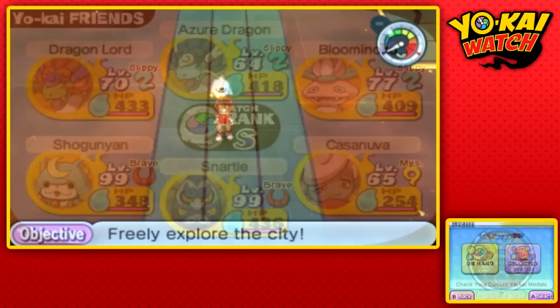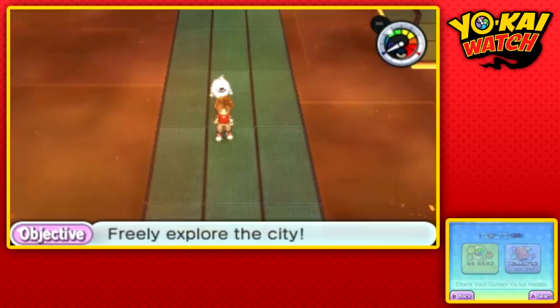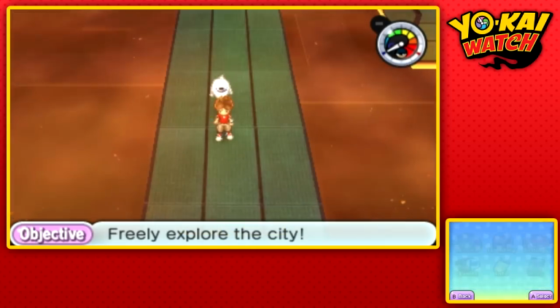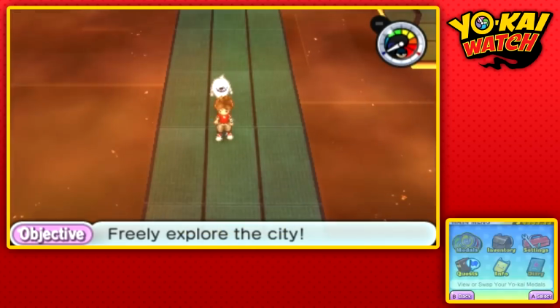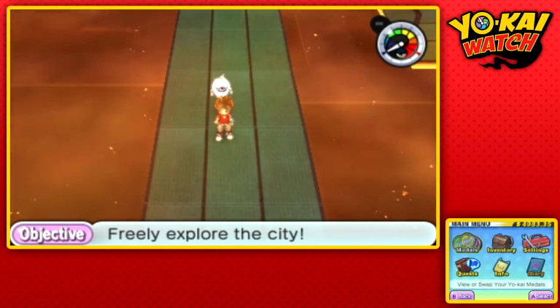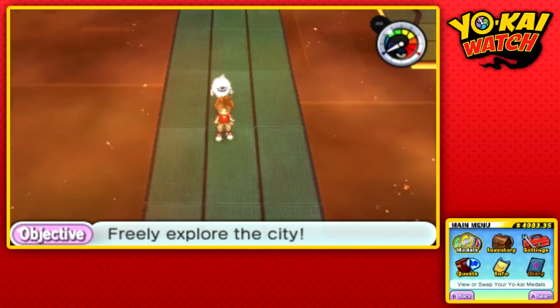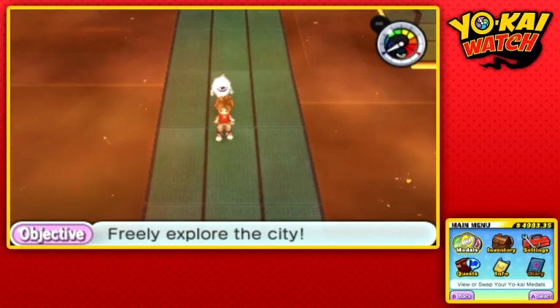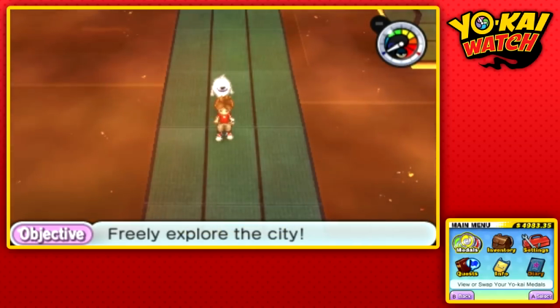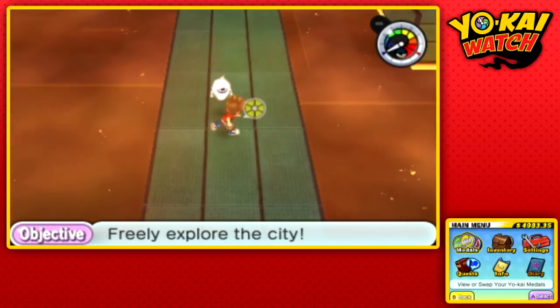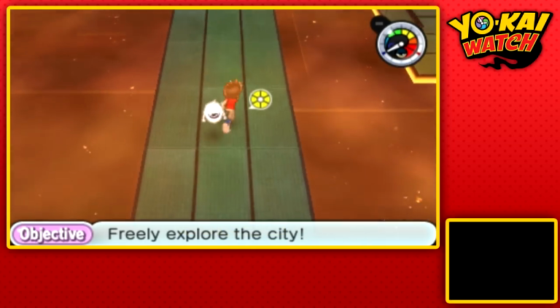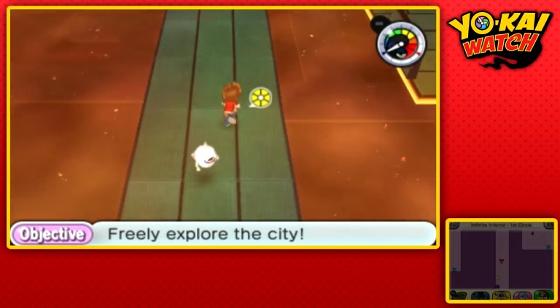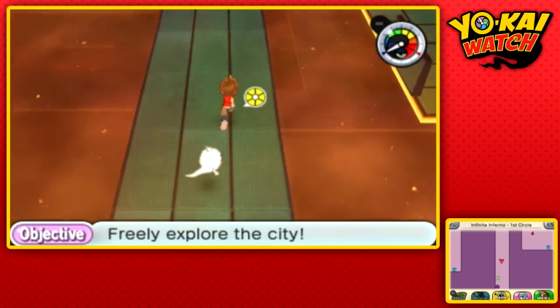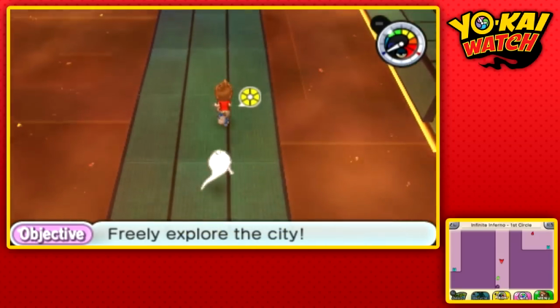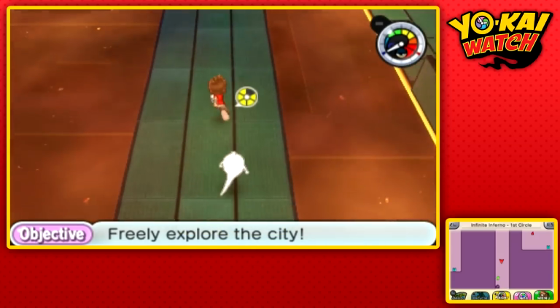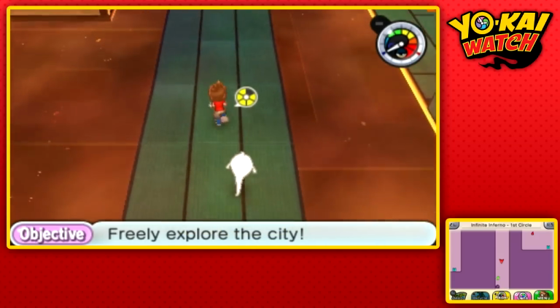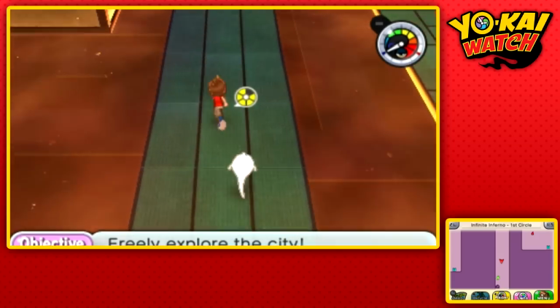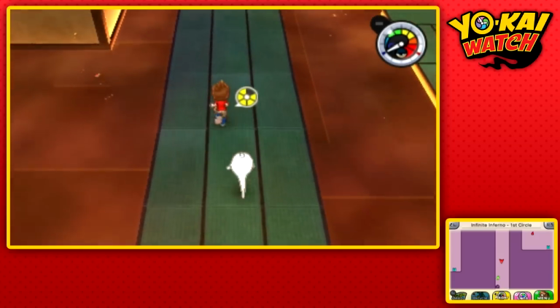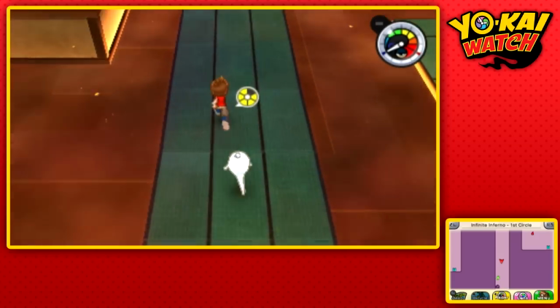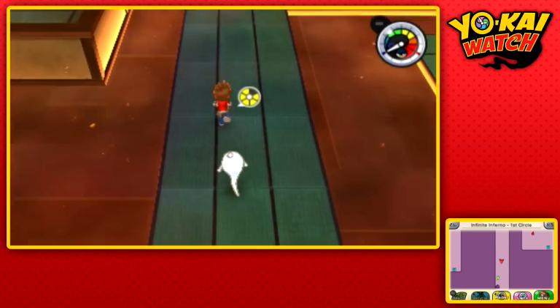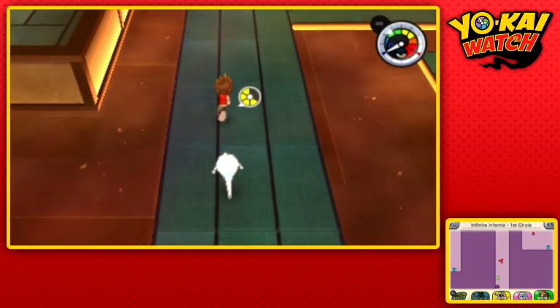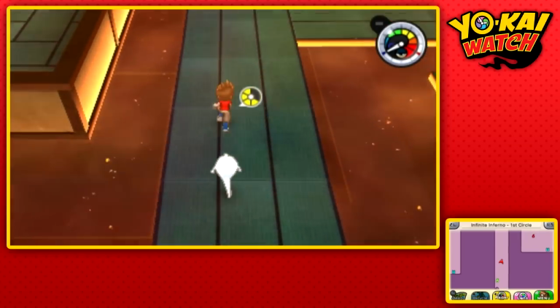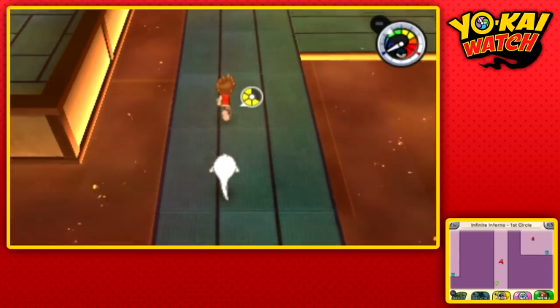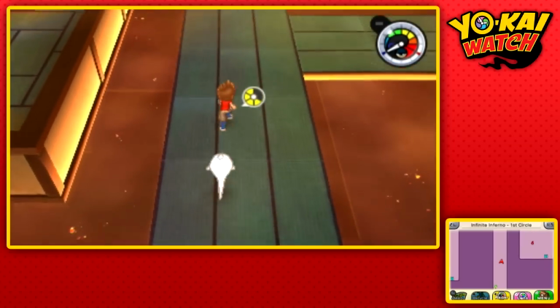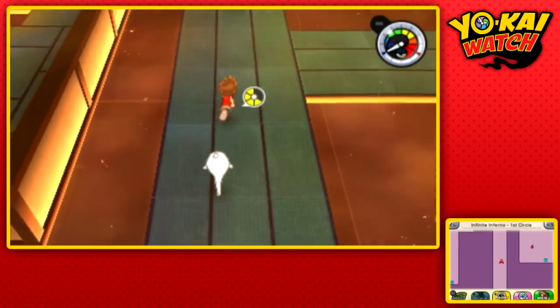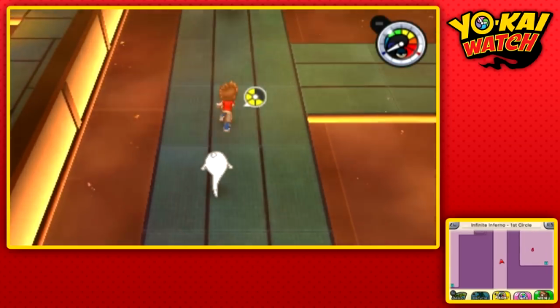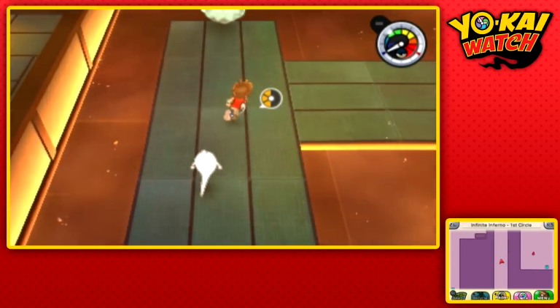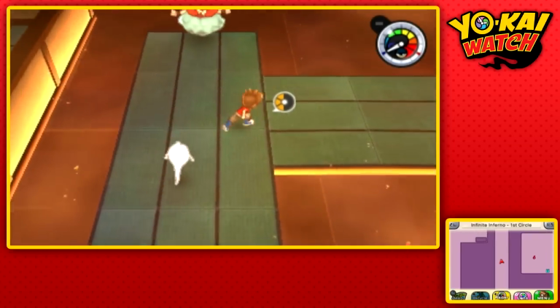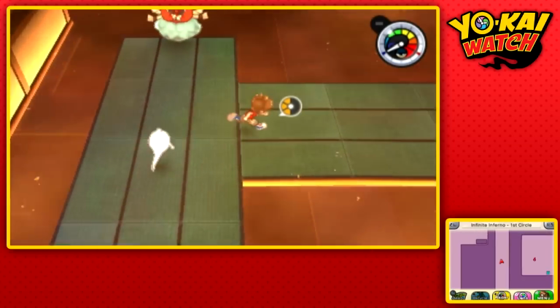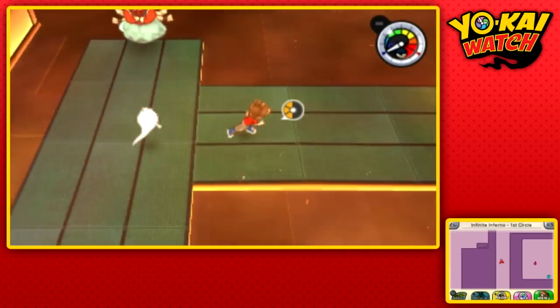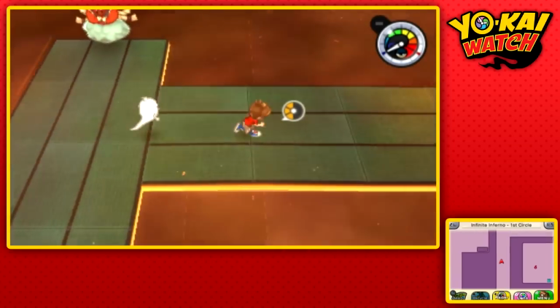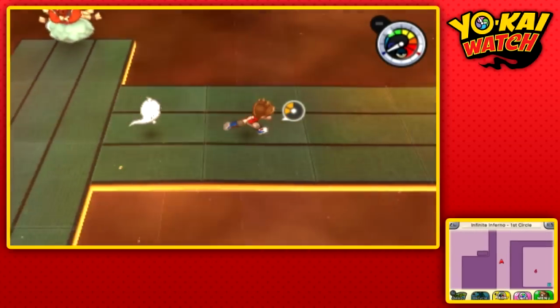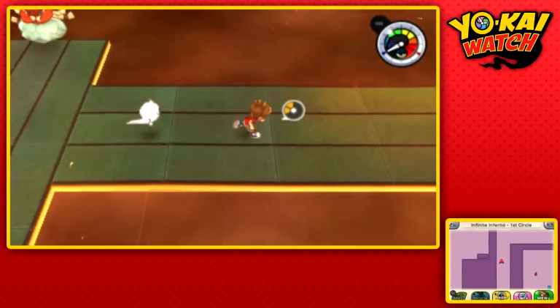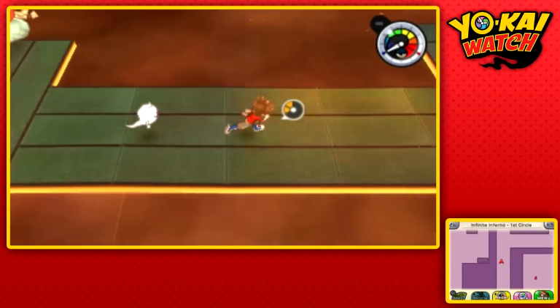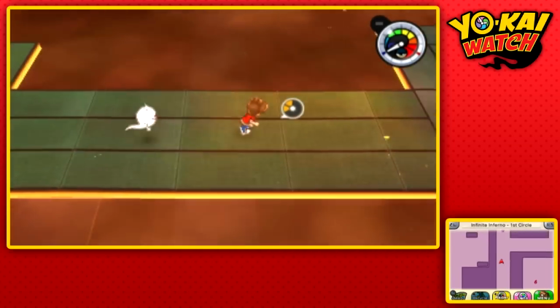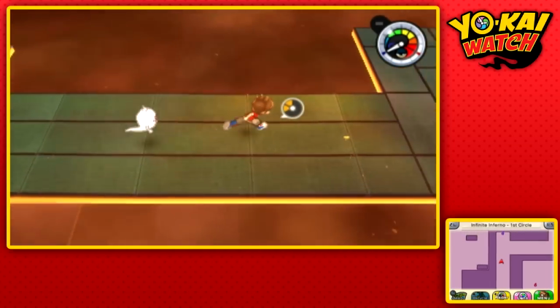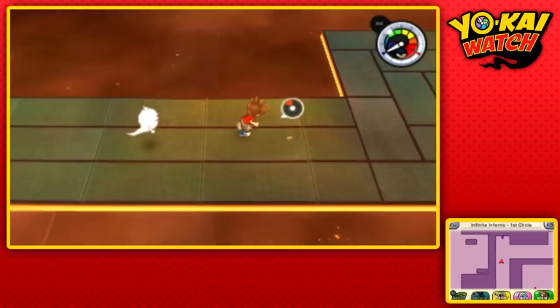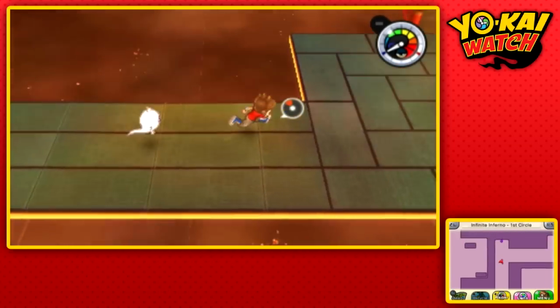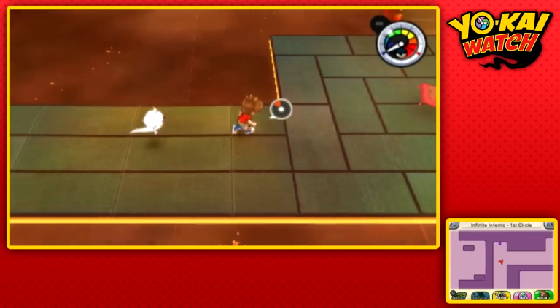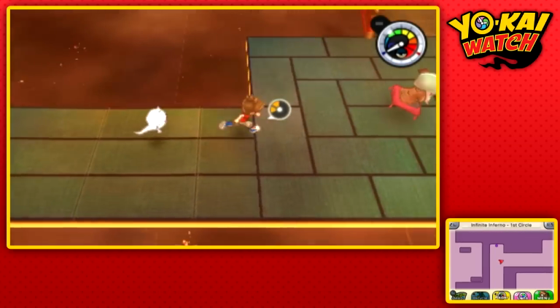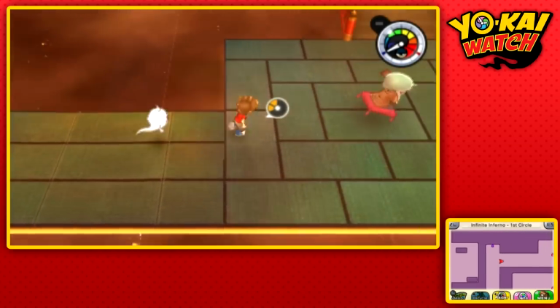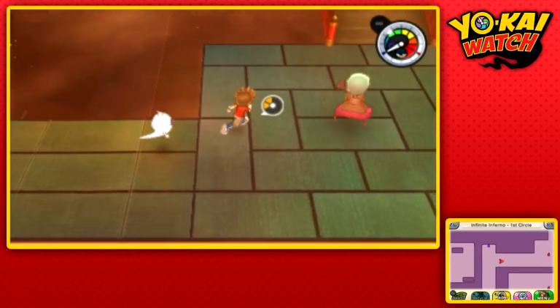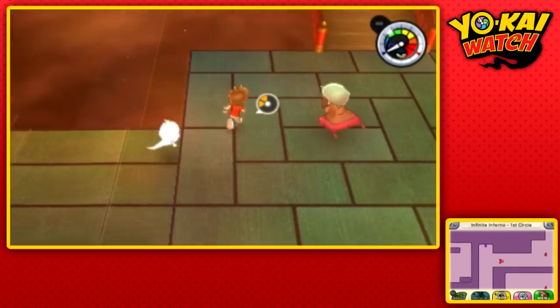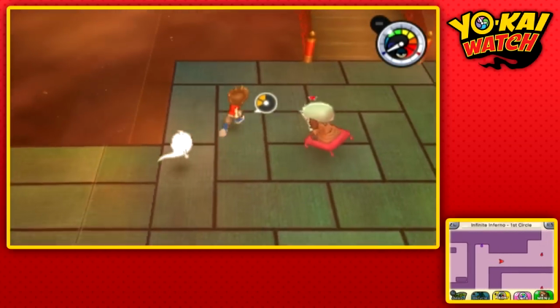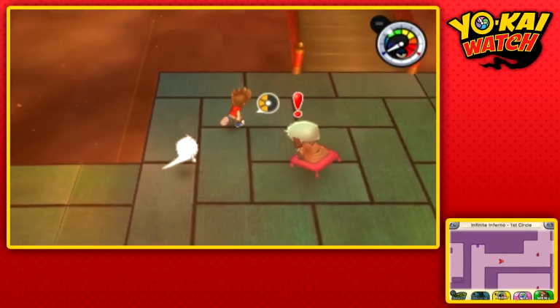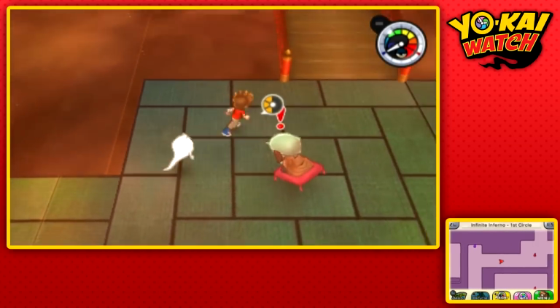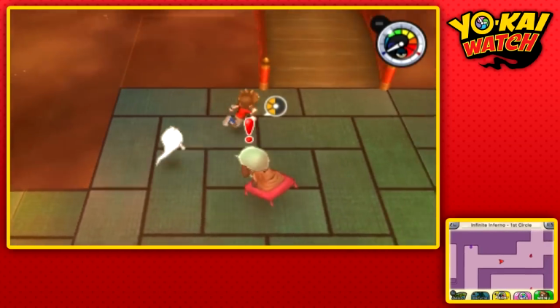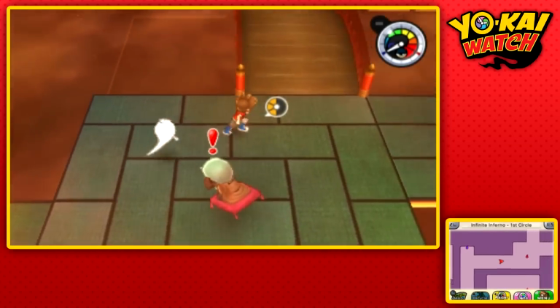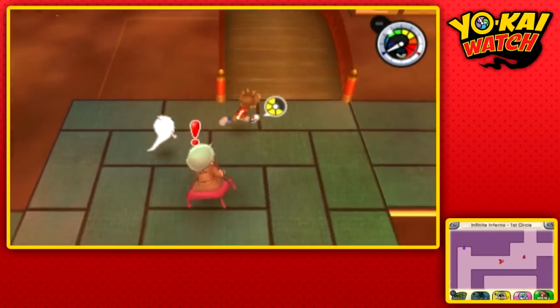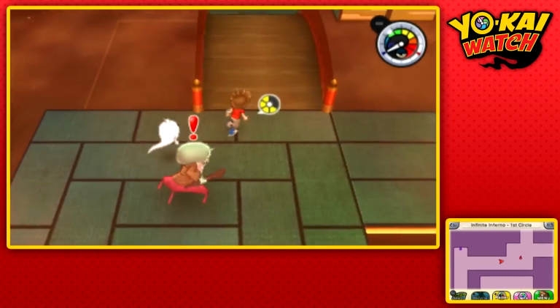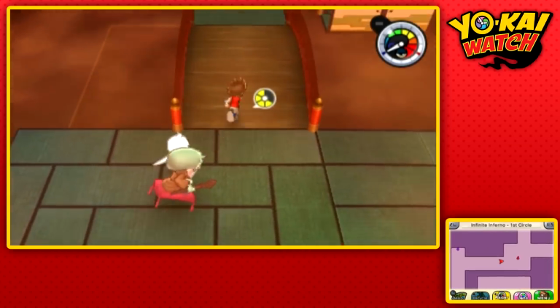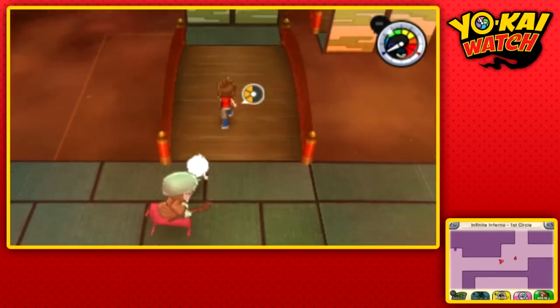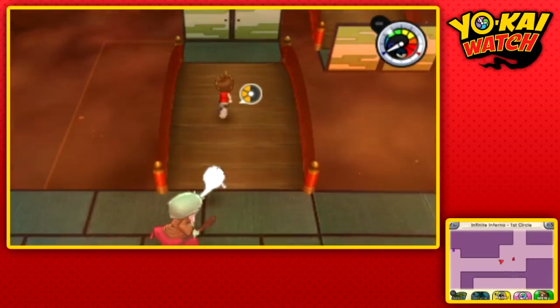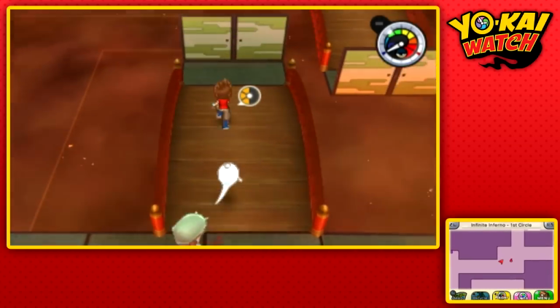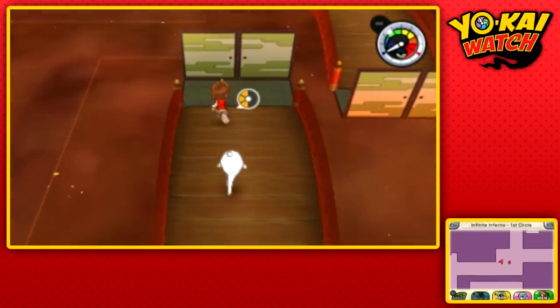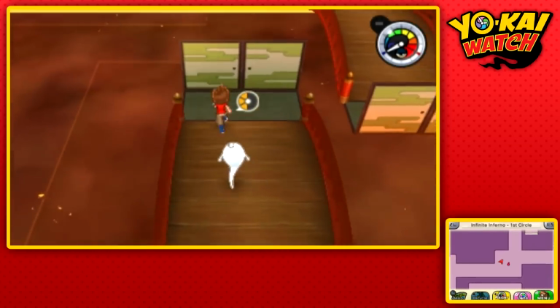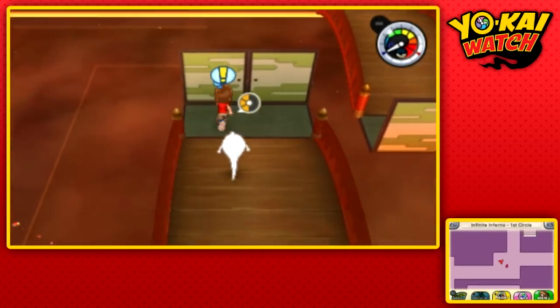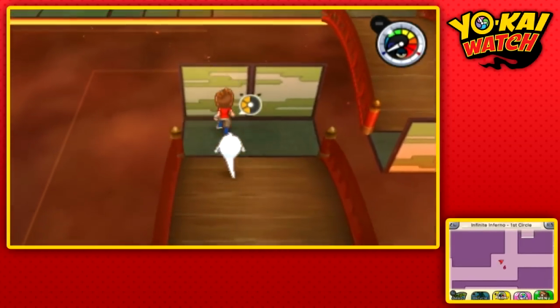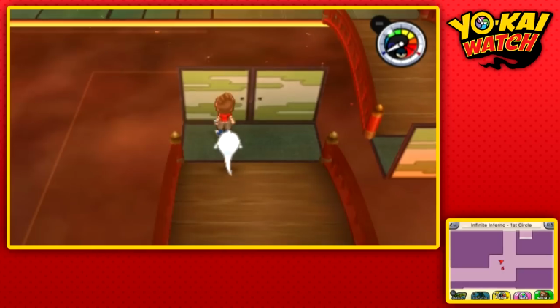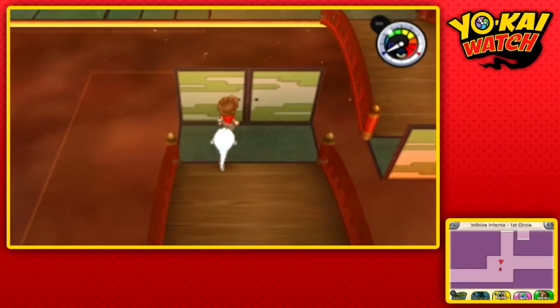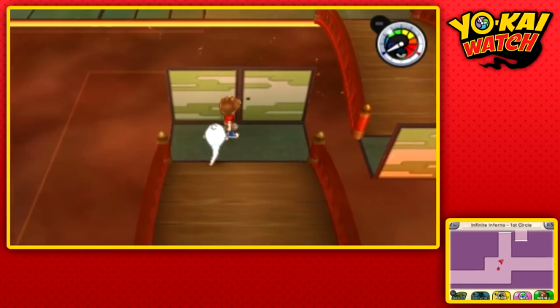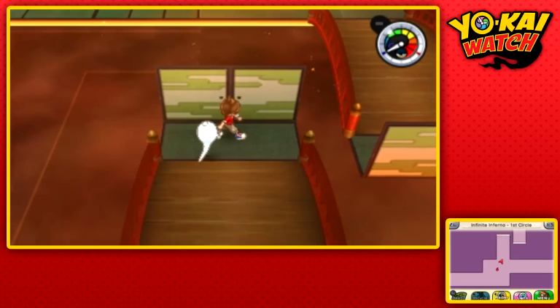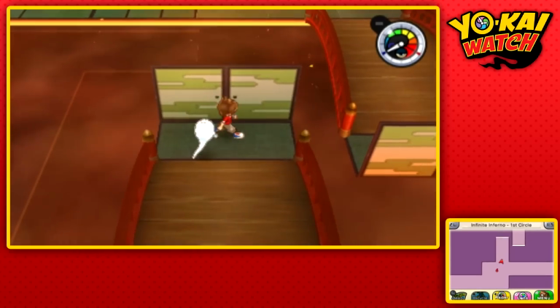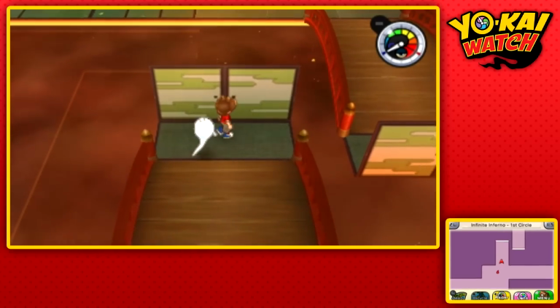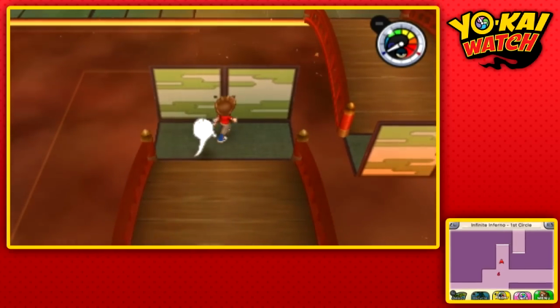The first step in obtaining this Yo-Kai is we need to go to the fourth floor of the Infinite Inferno. So let's go do that right now.